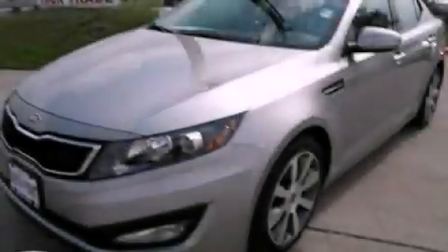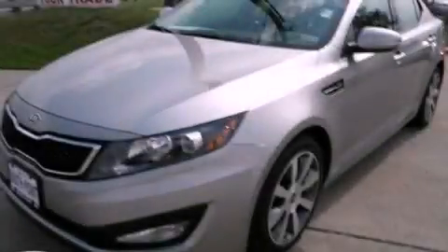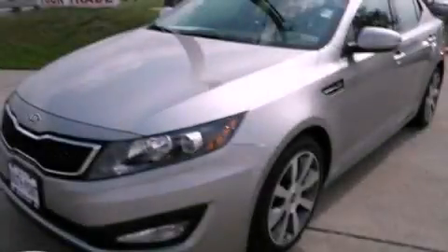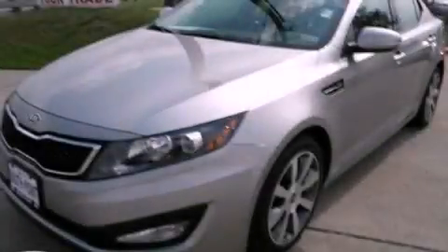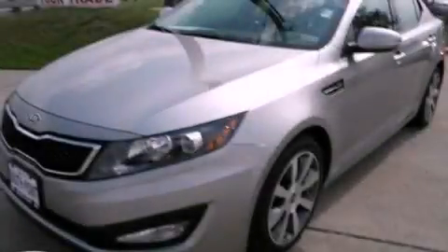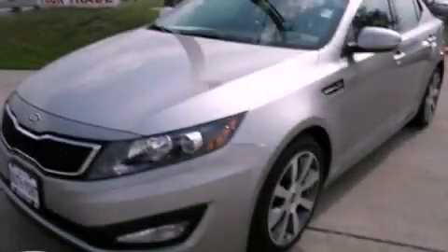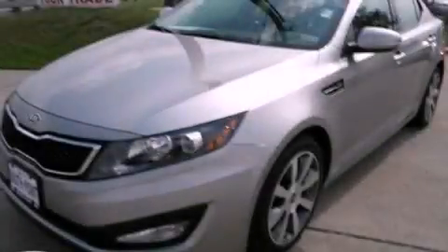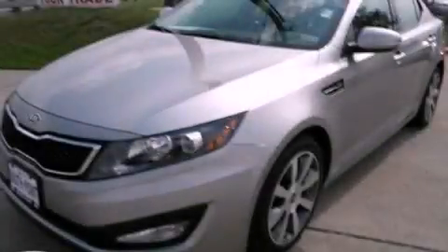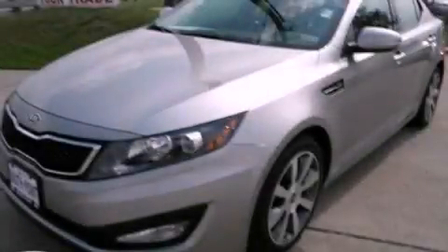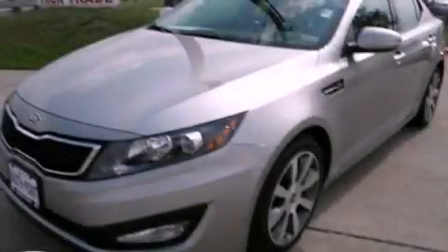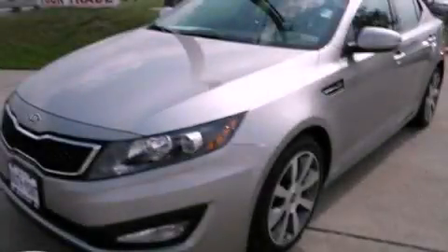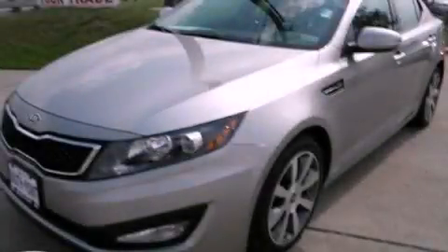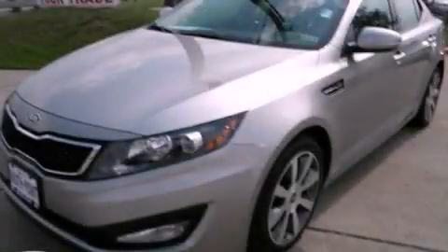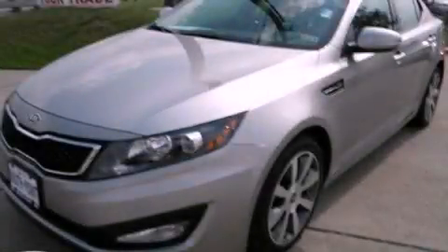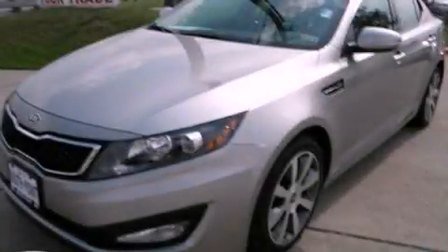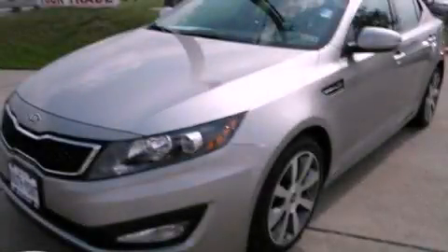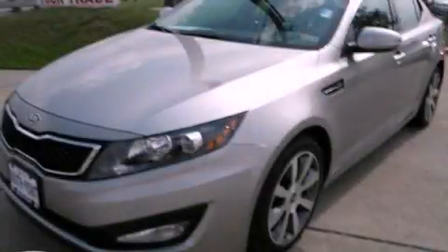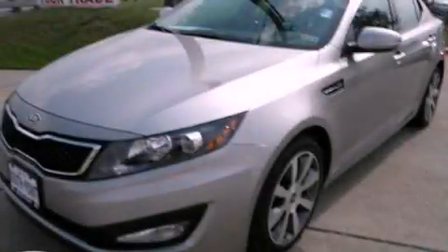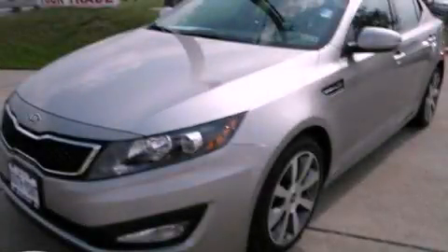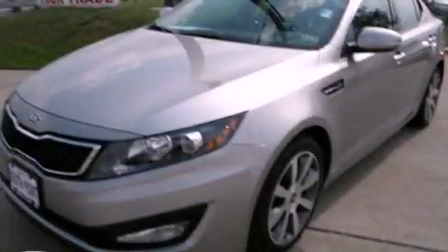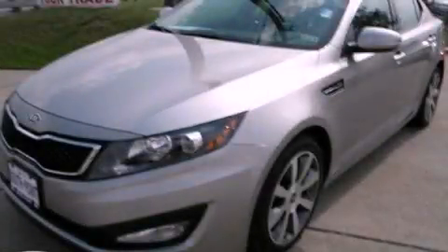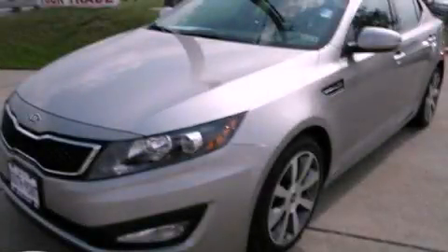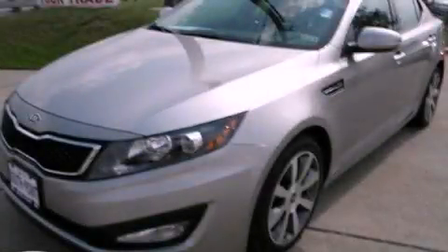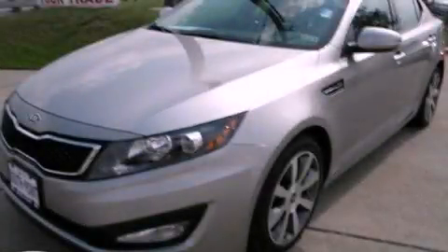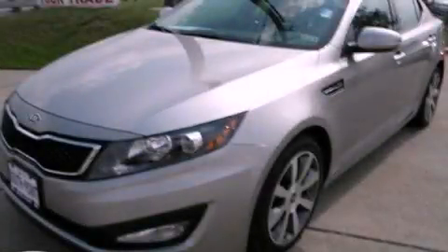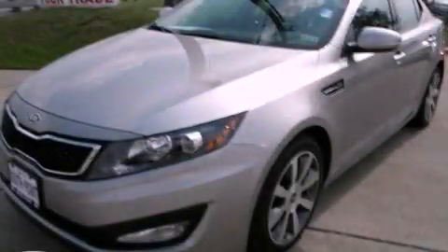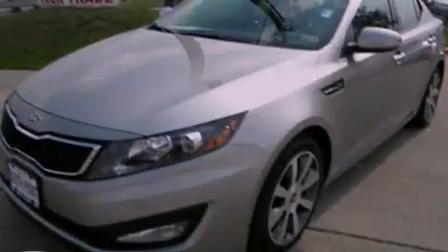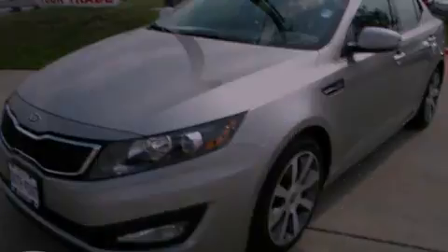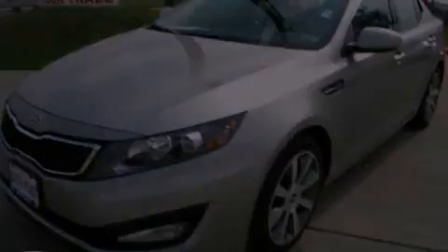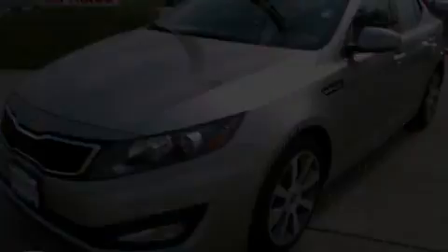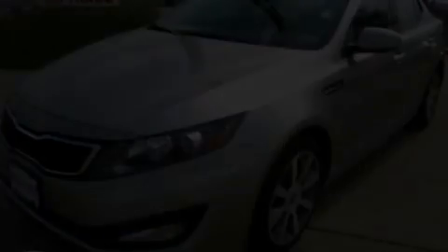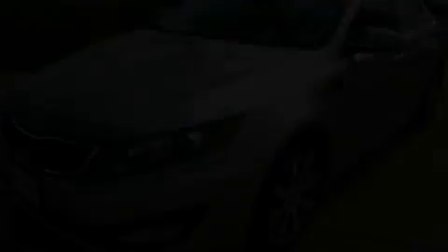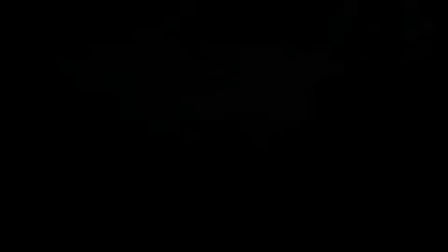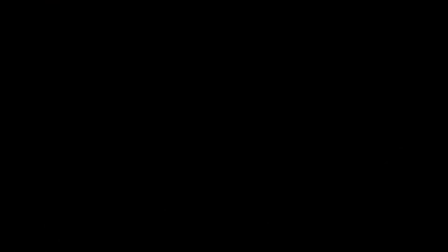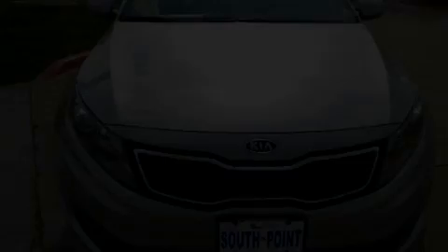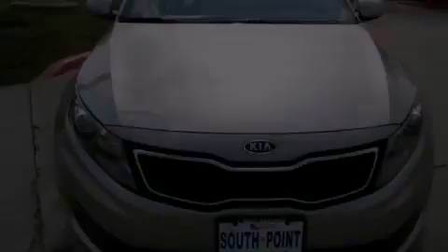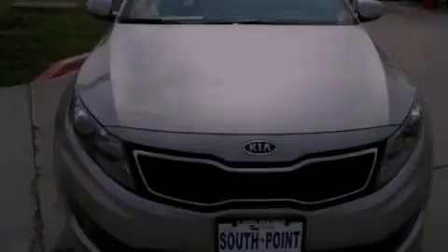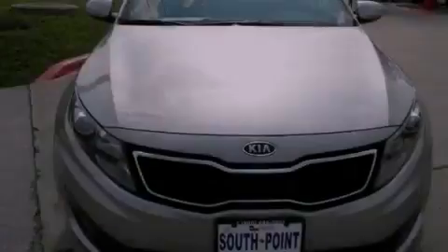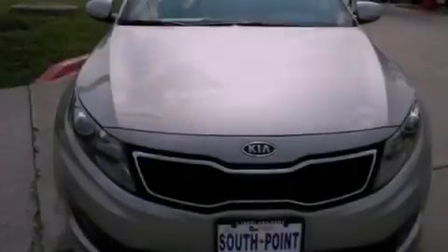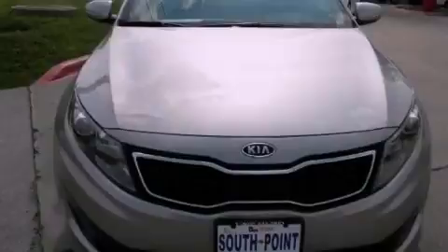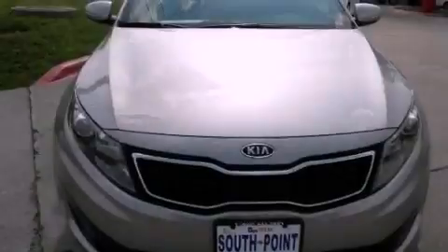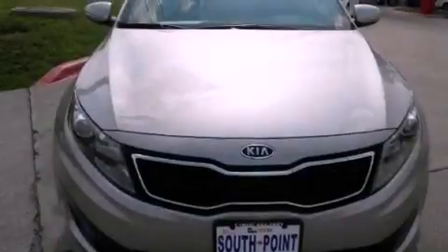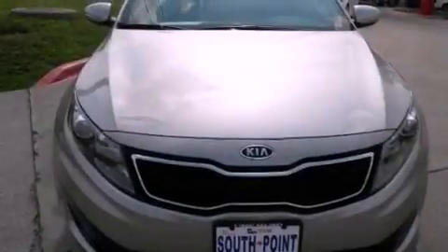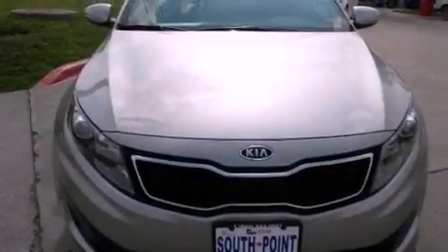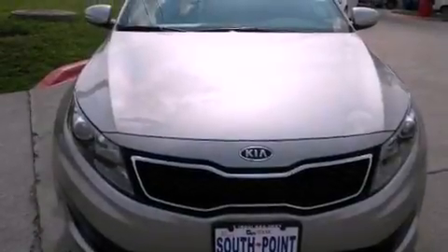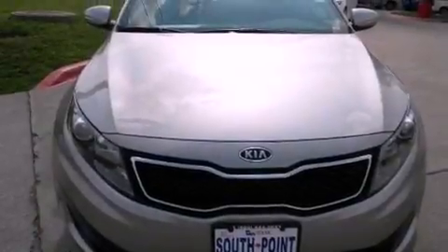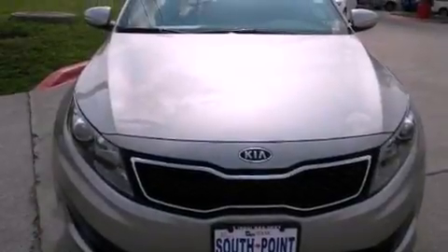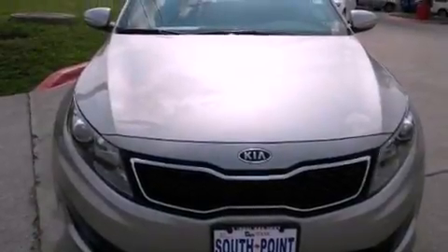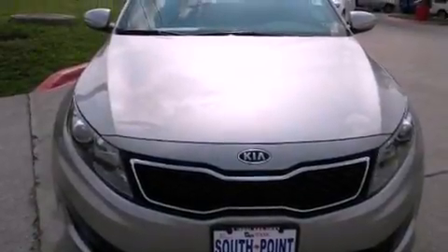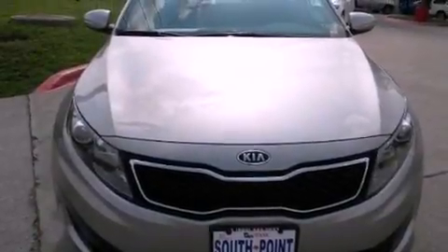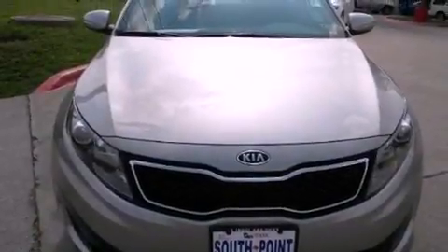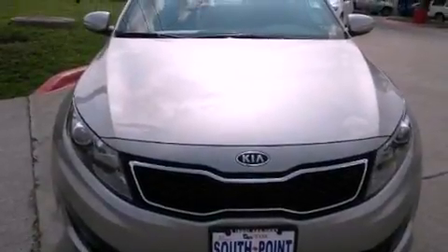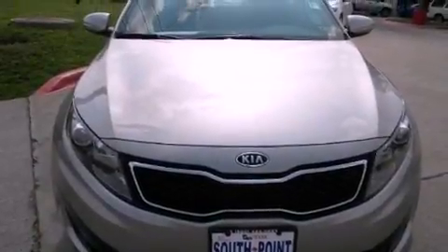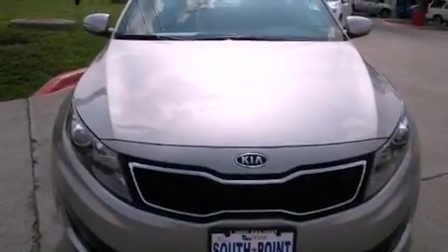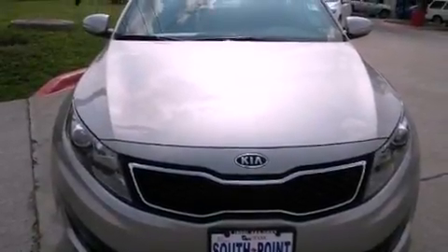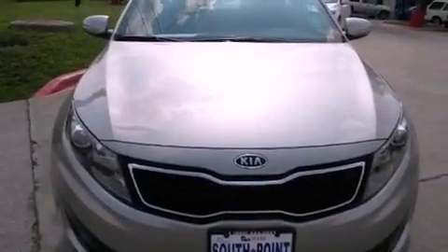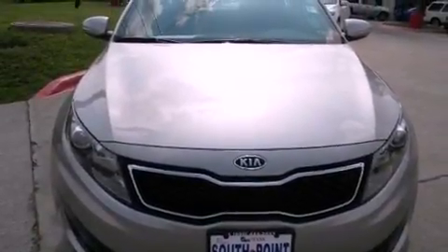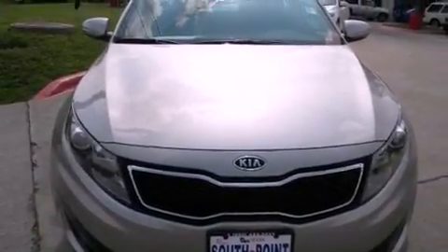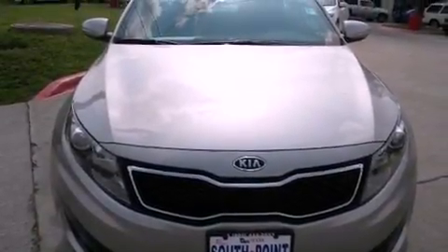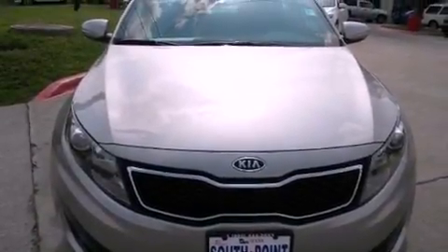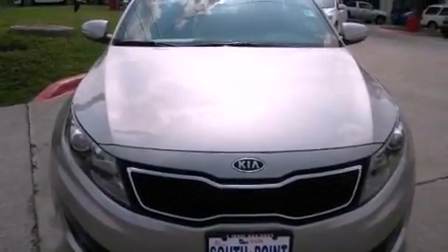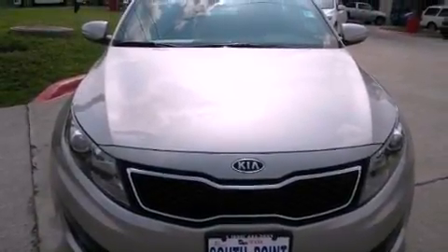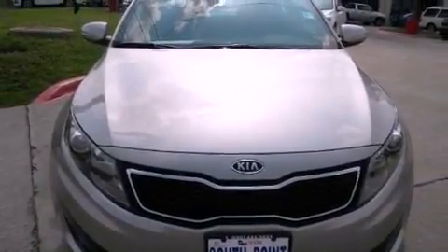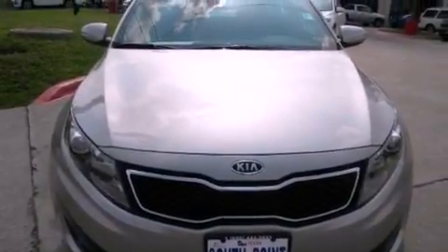This is a 2012 Kia Optima. It has a 2.0-liter four-cylinder engine and an automatic transmission.